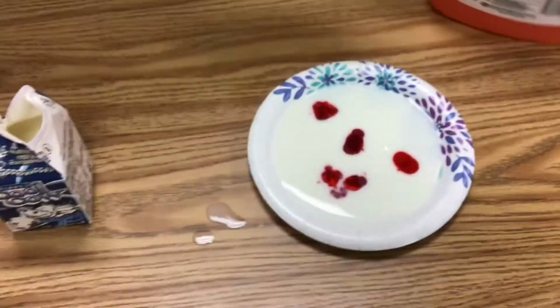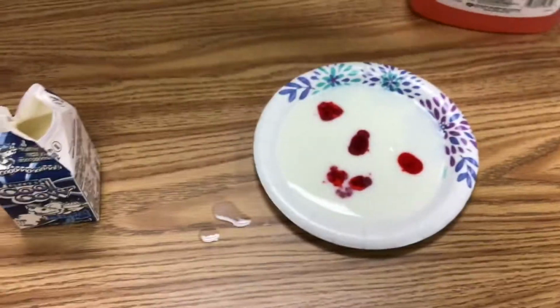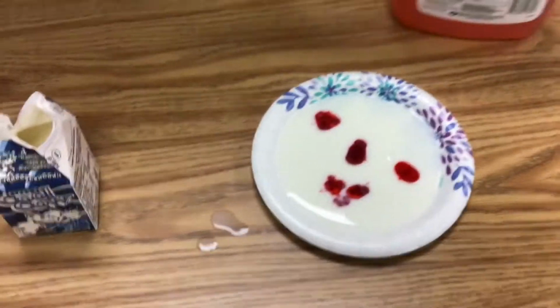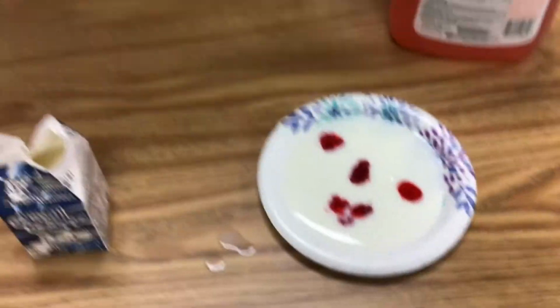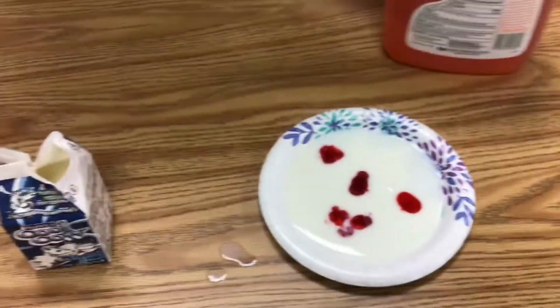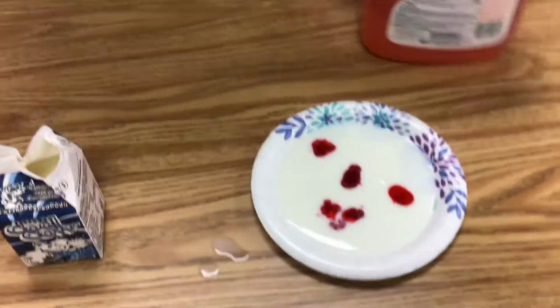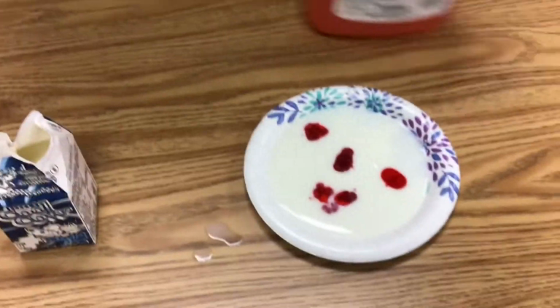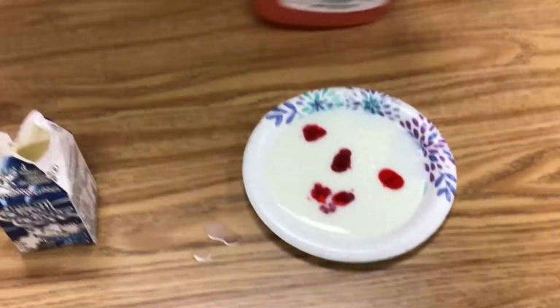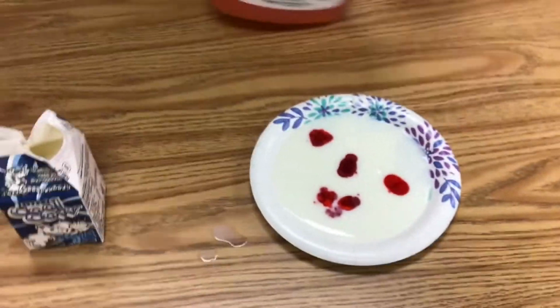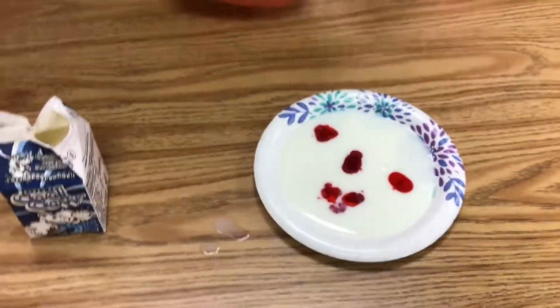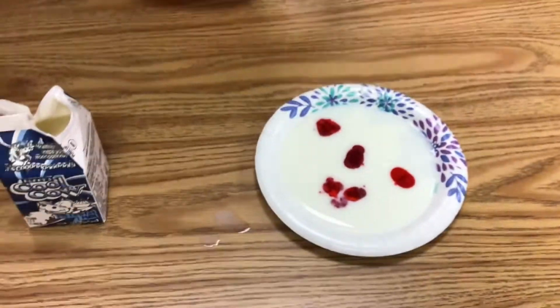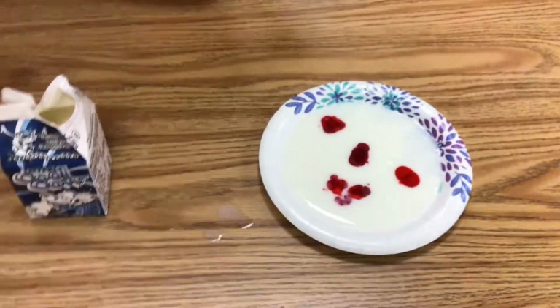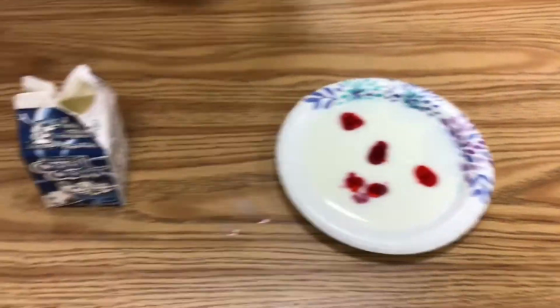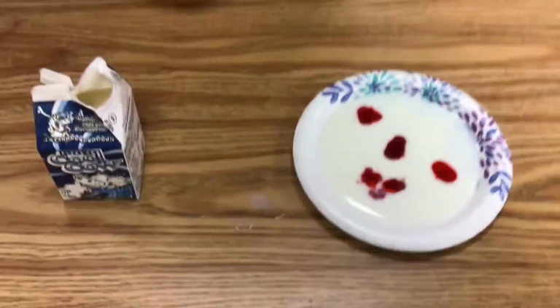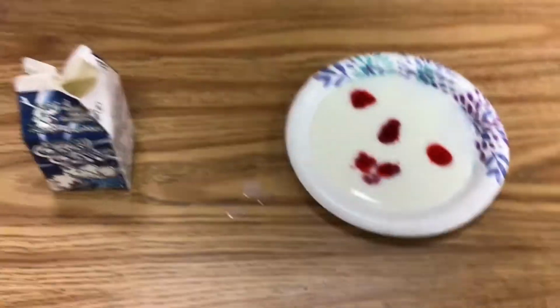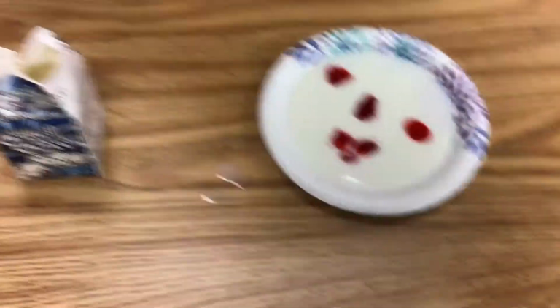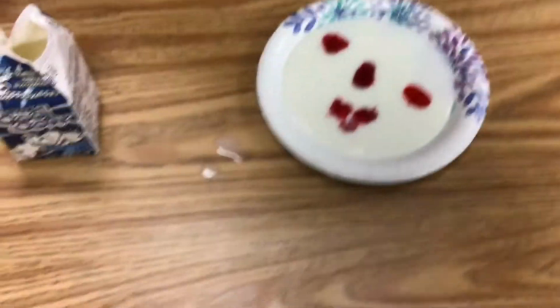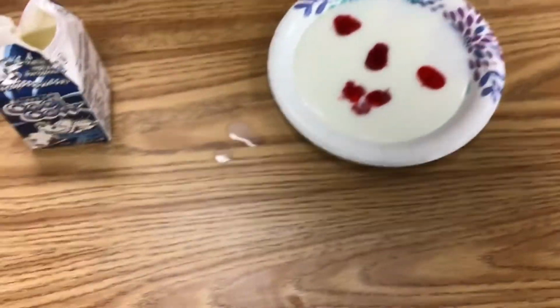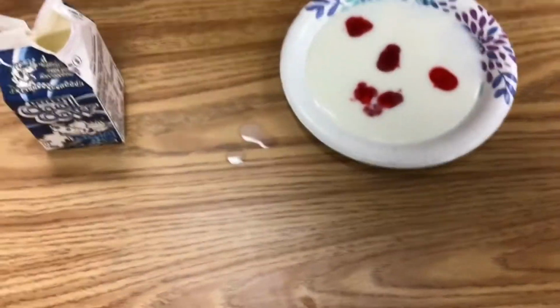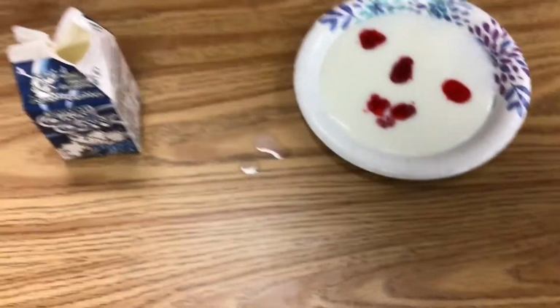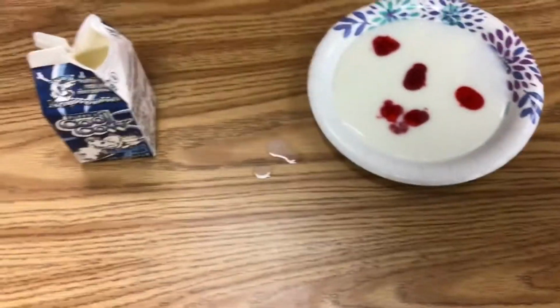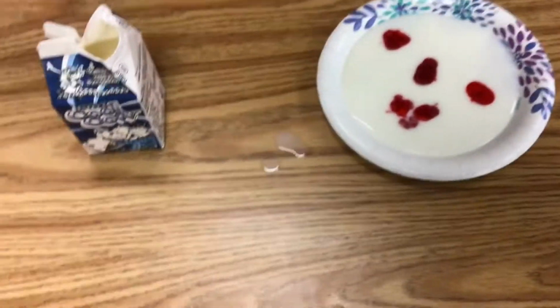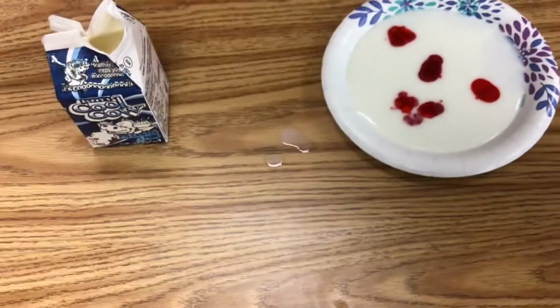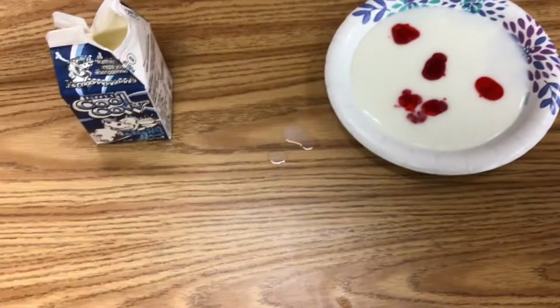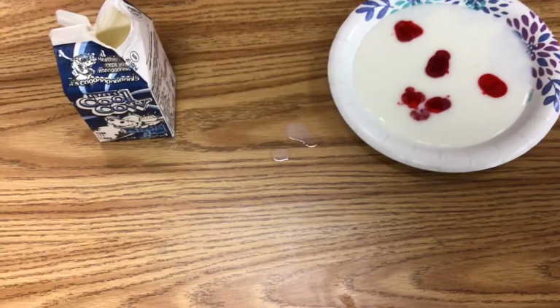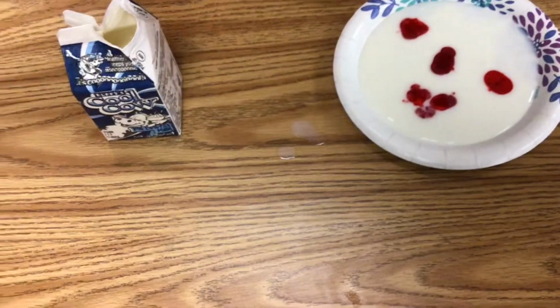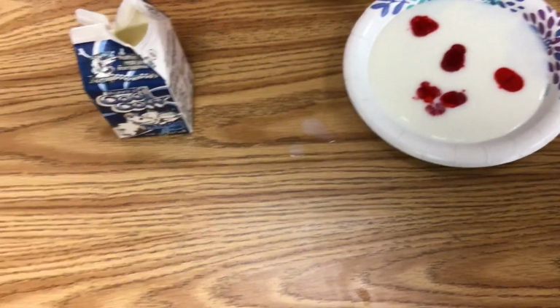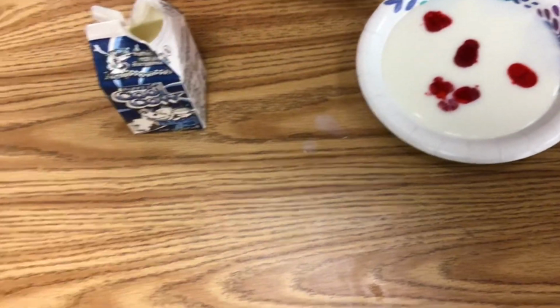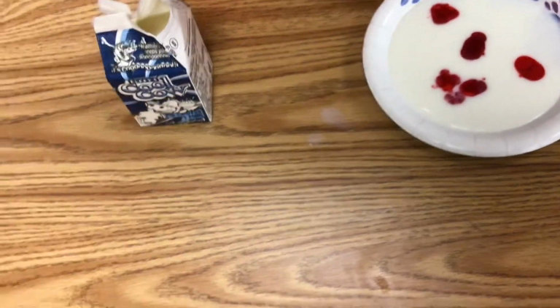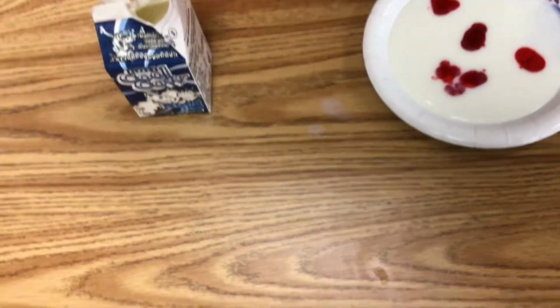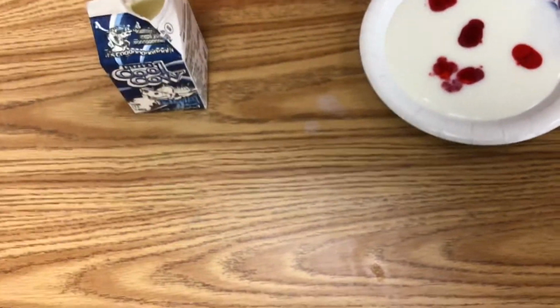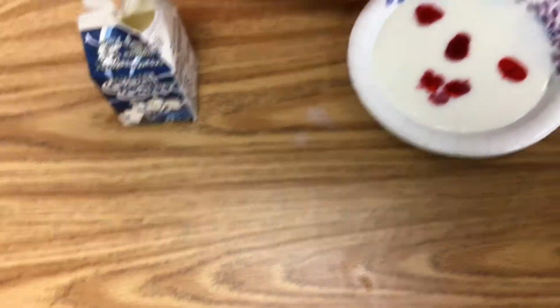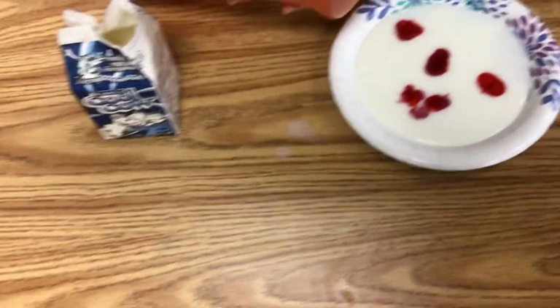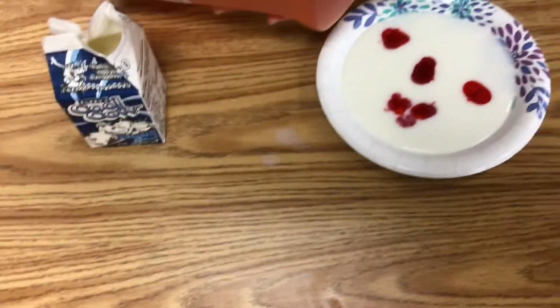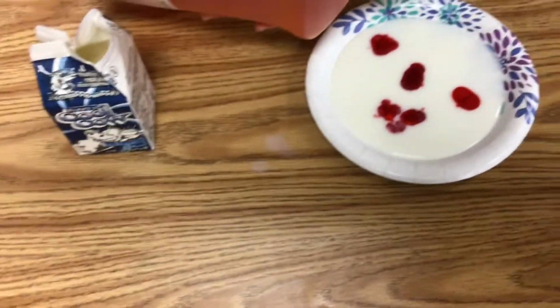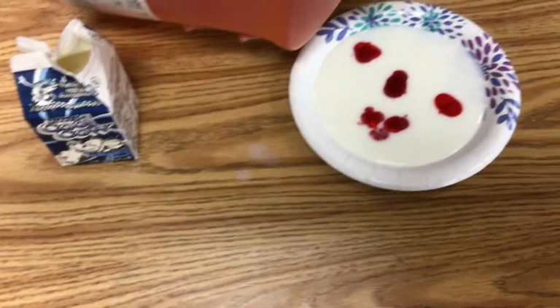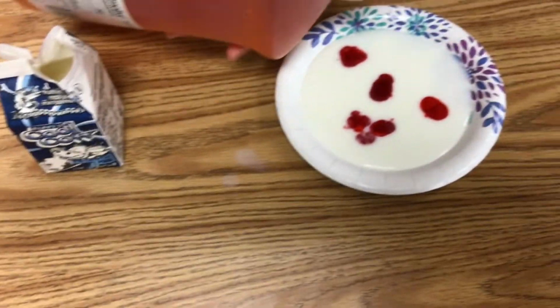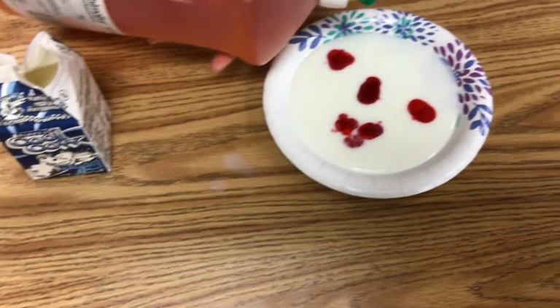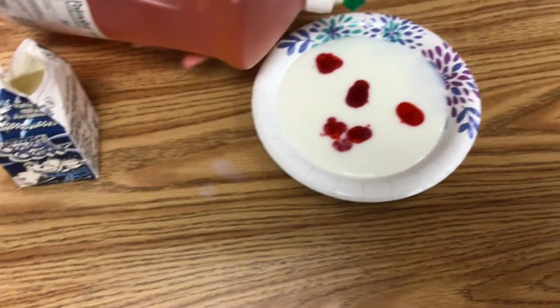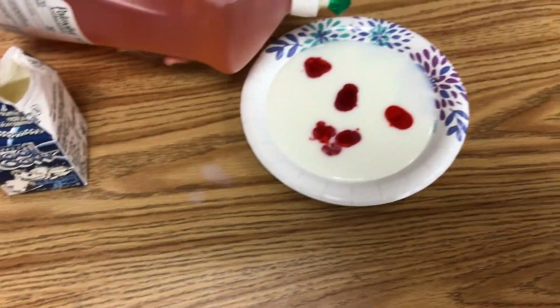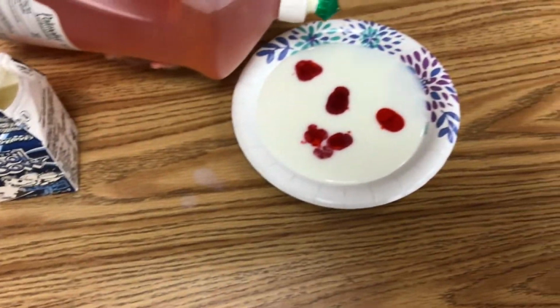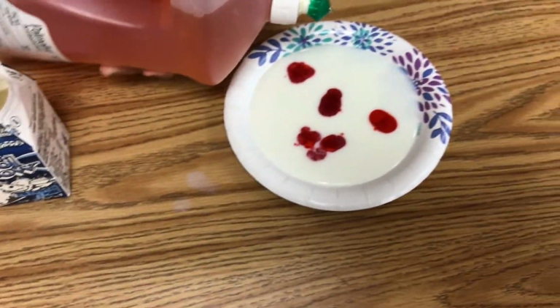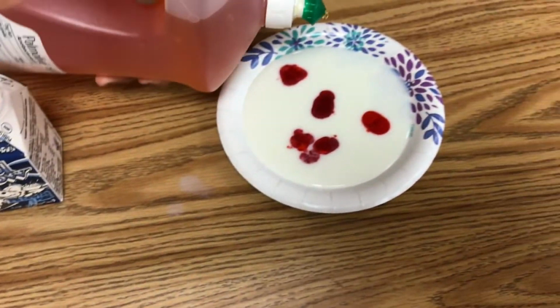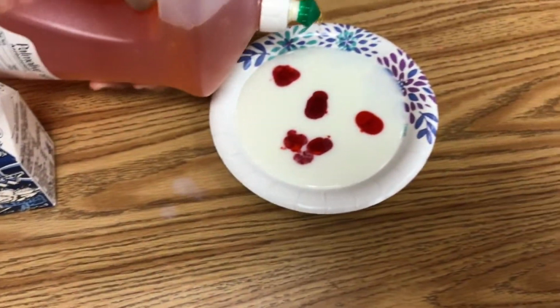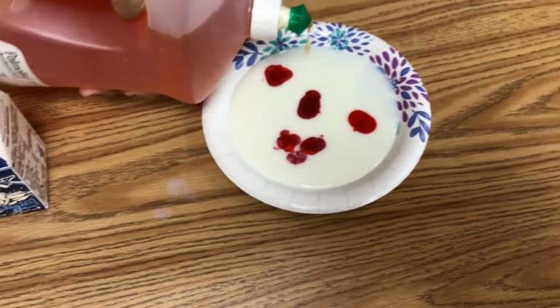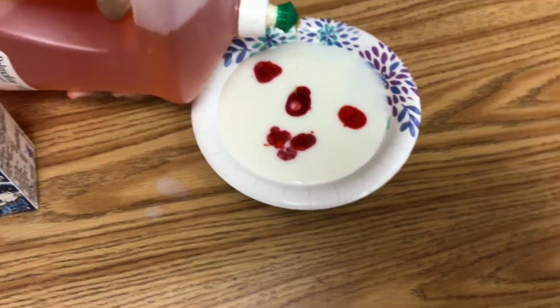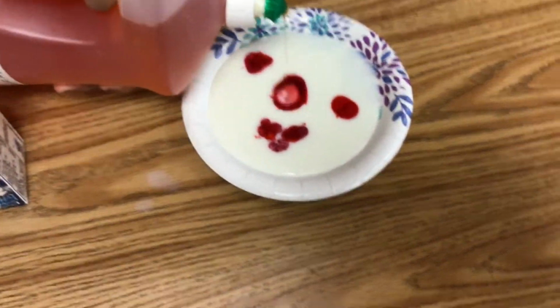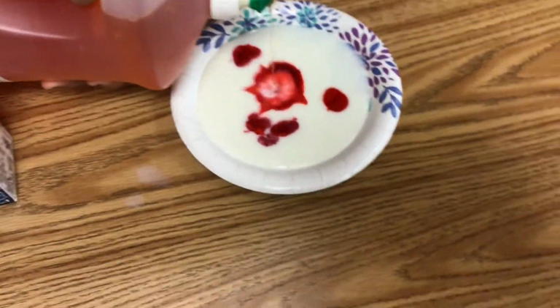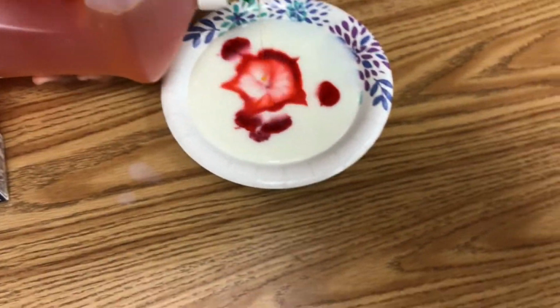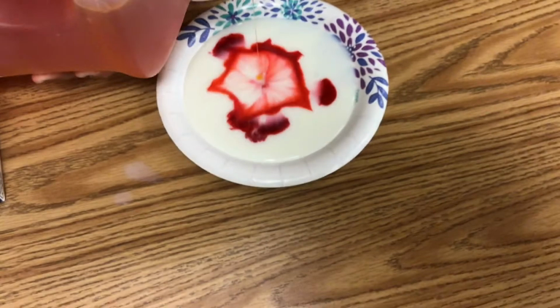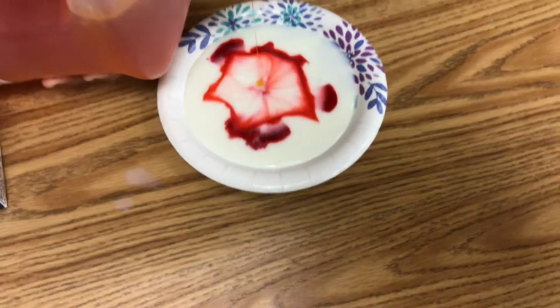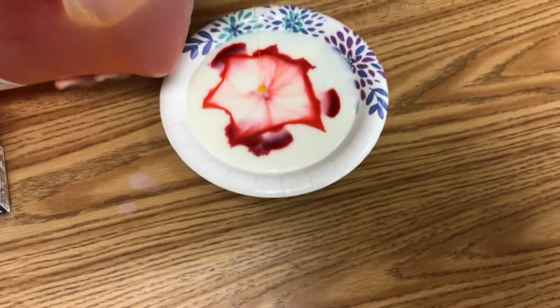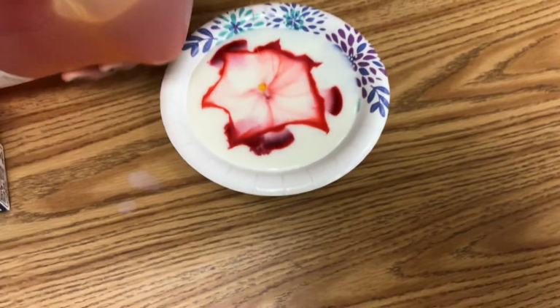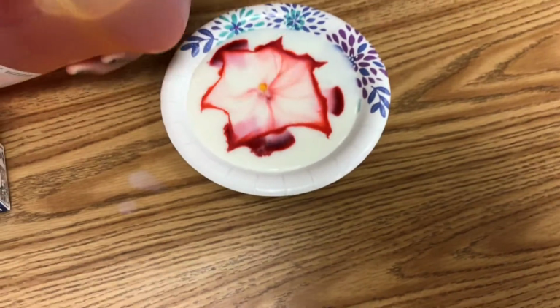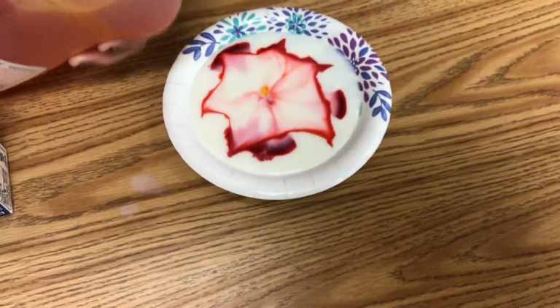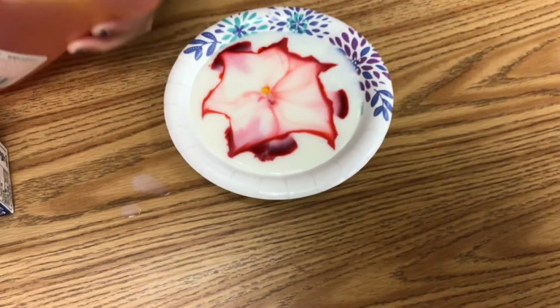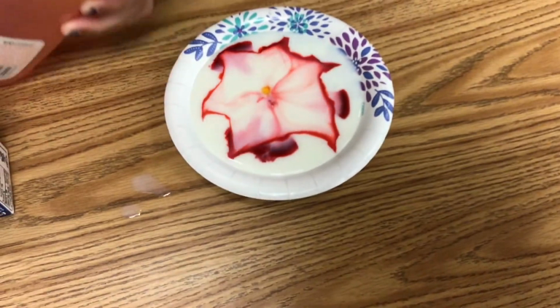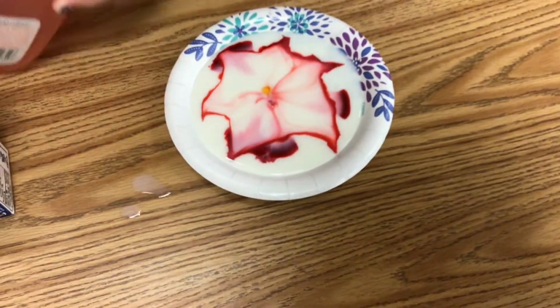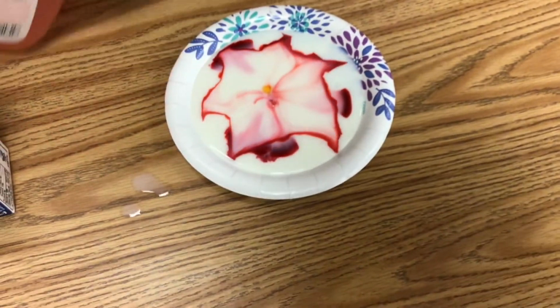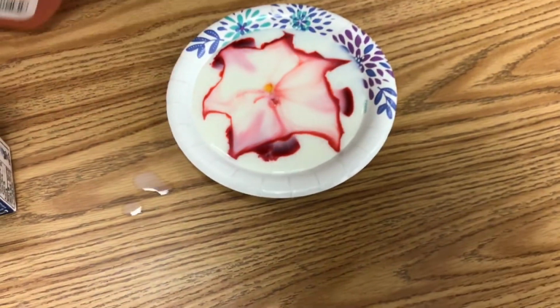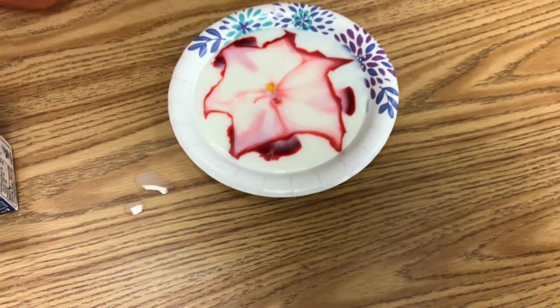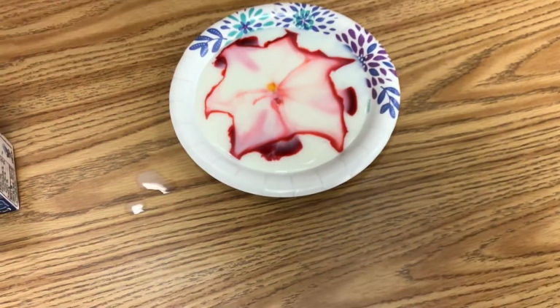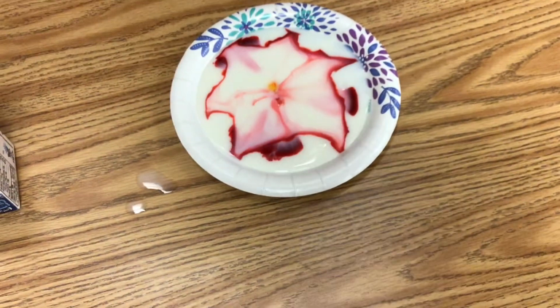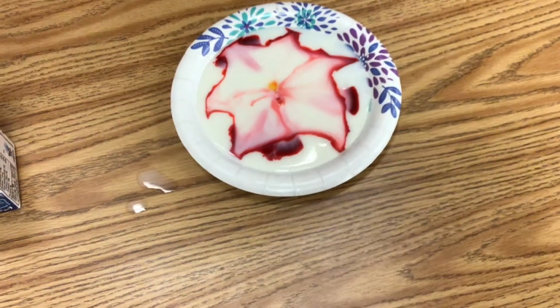And now pour a little bit of soap. You know what? It expands.